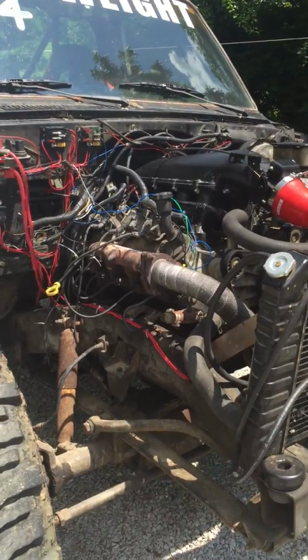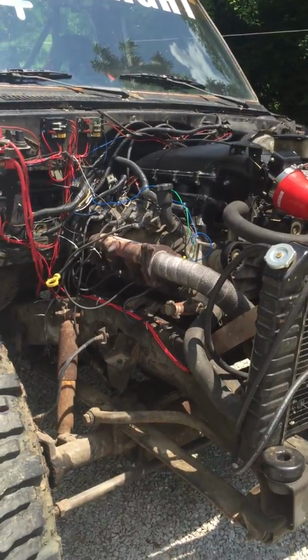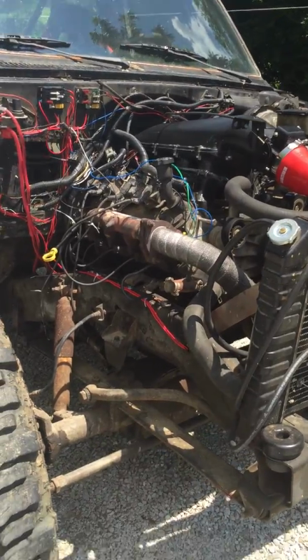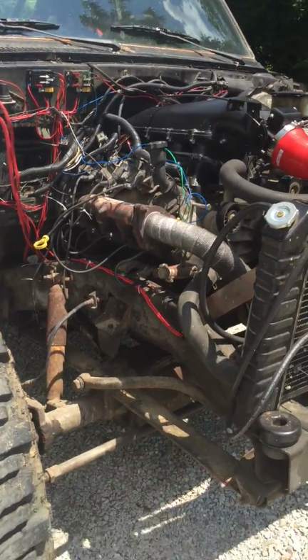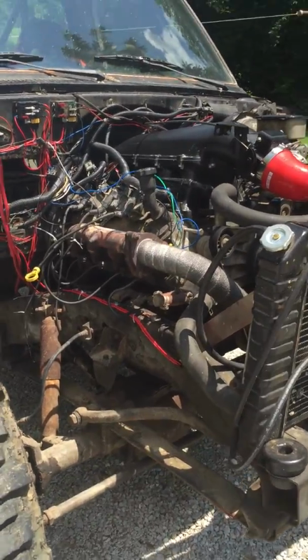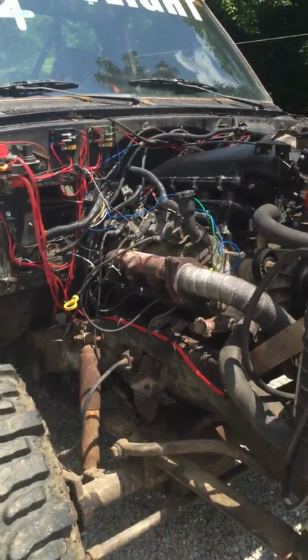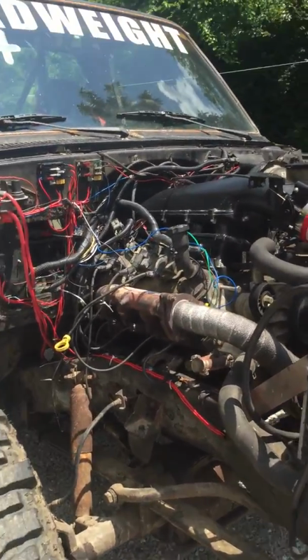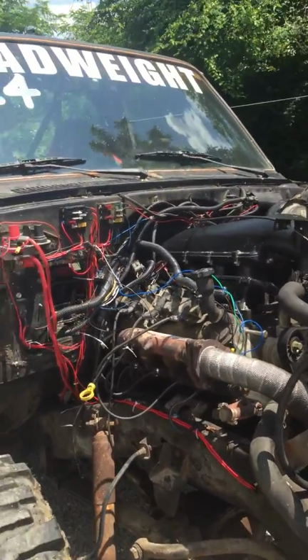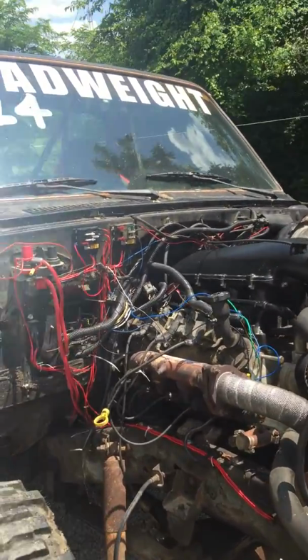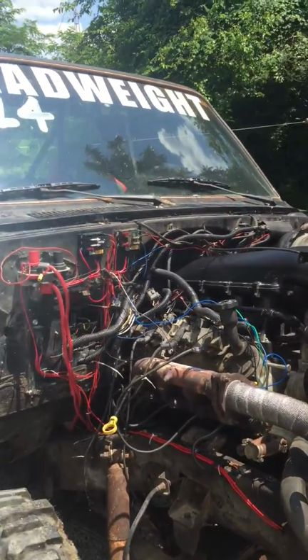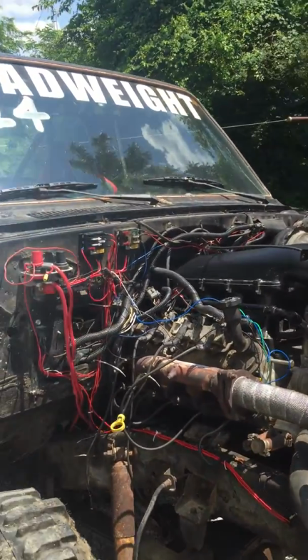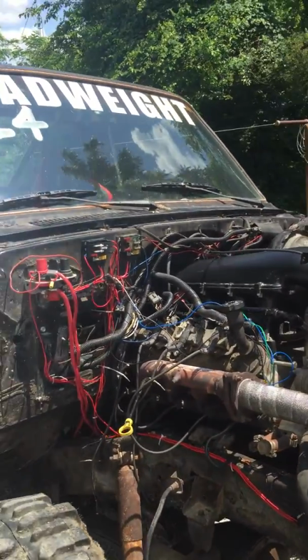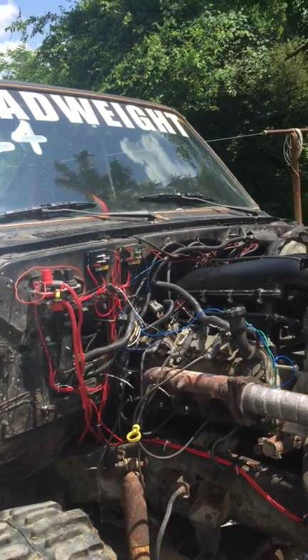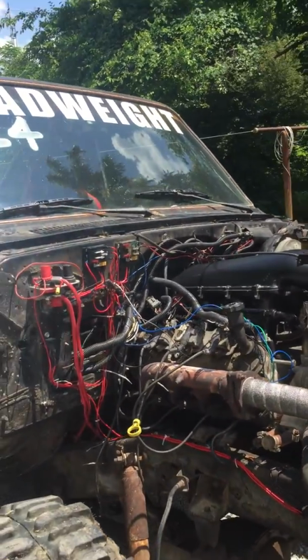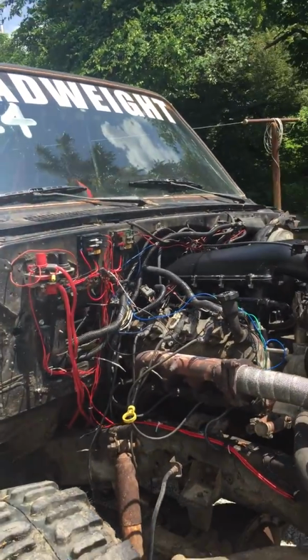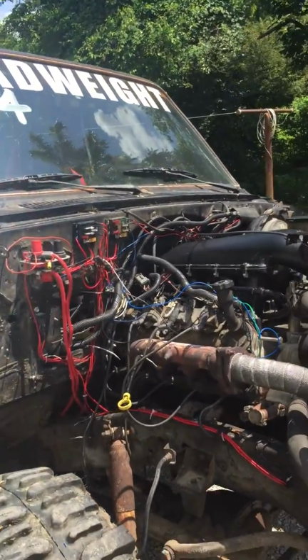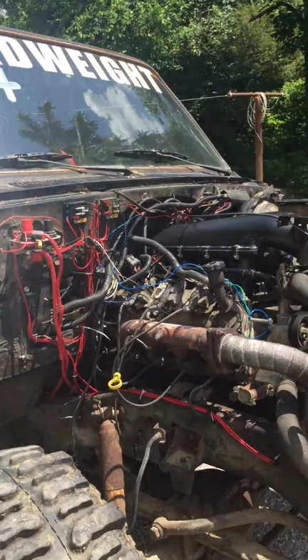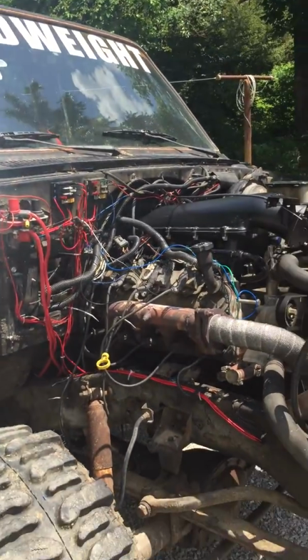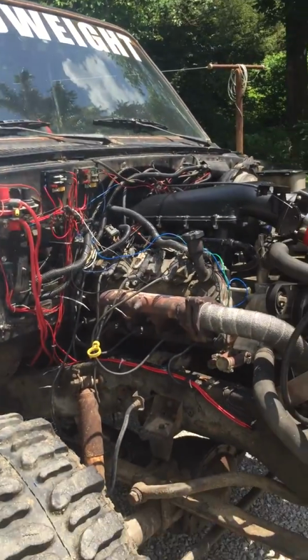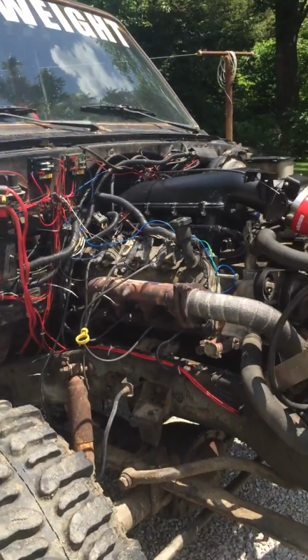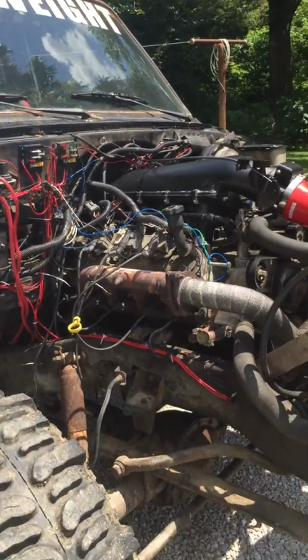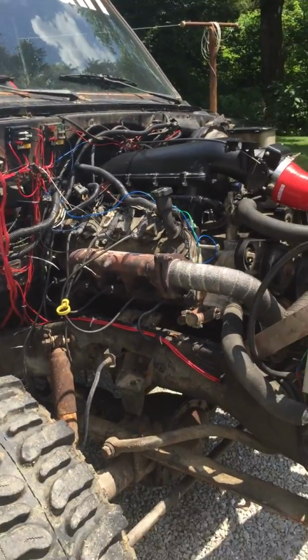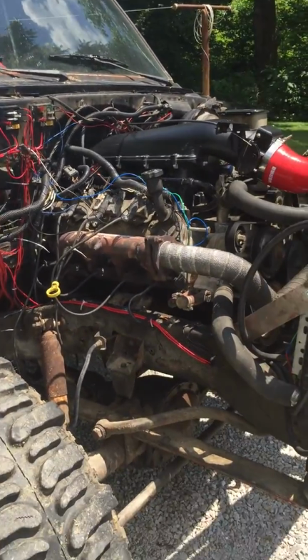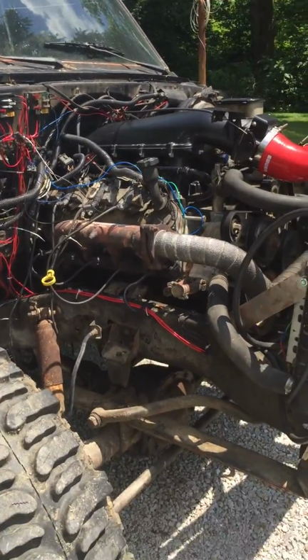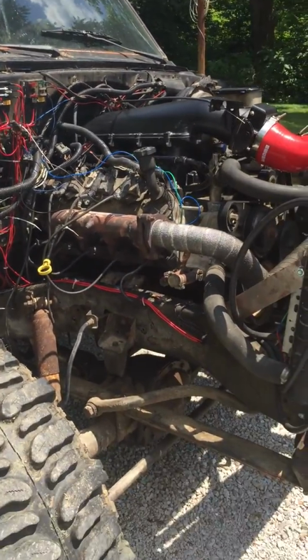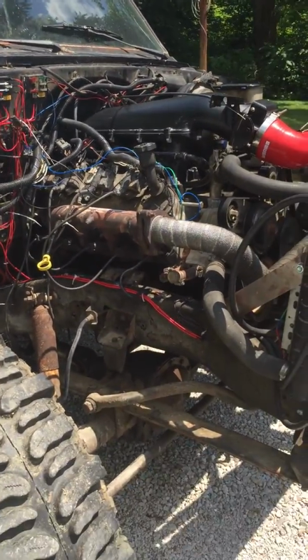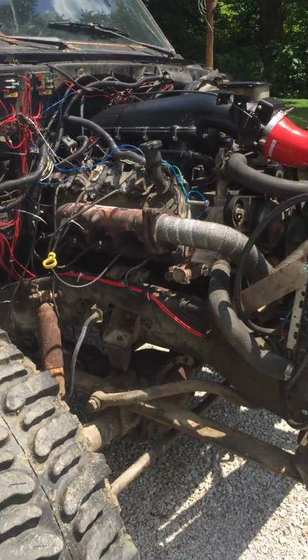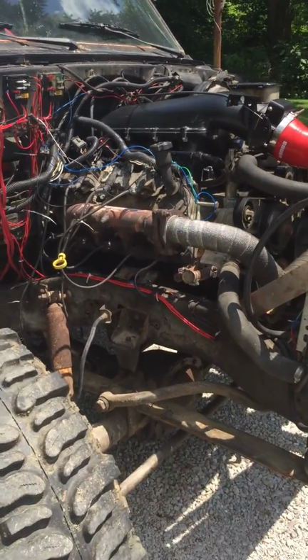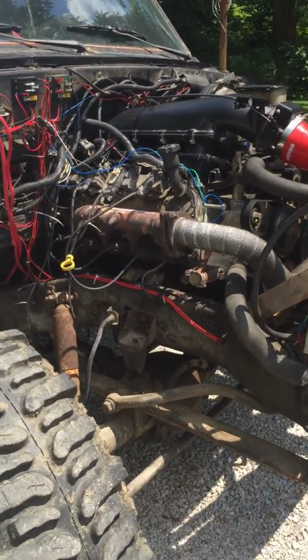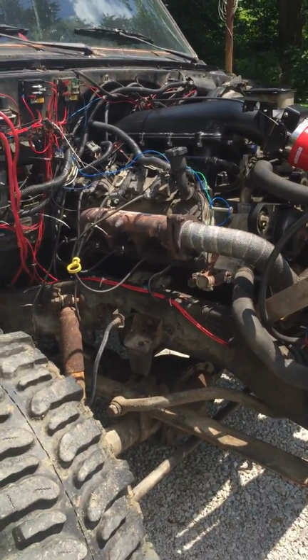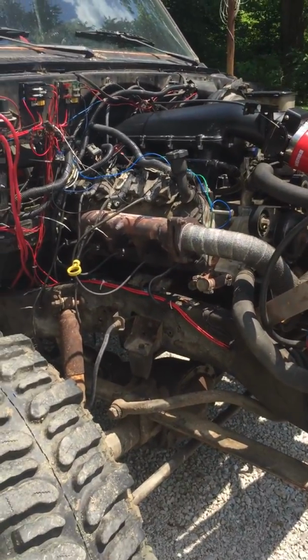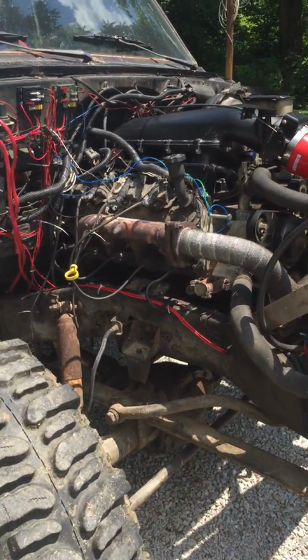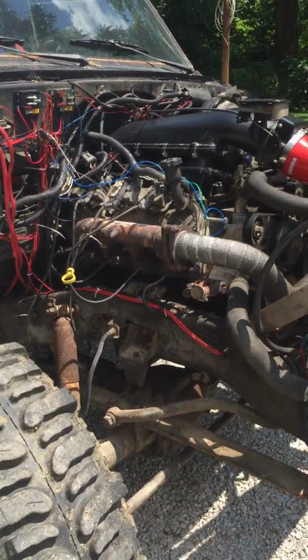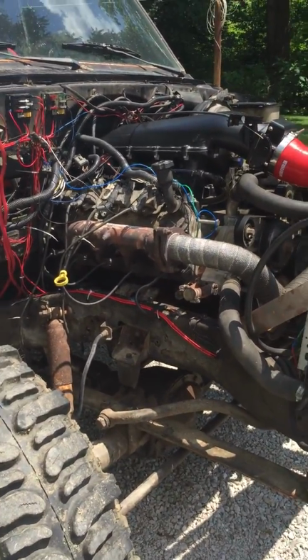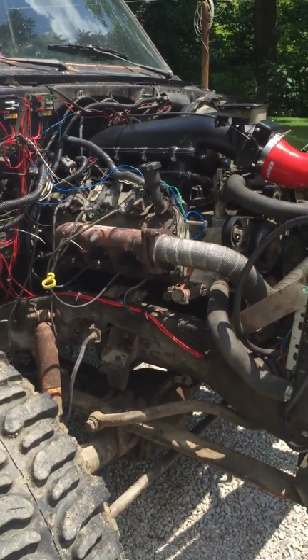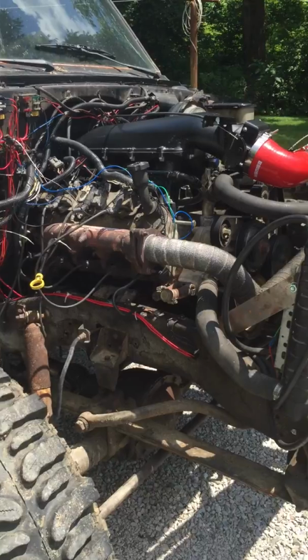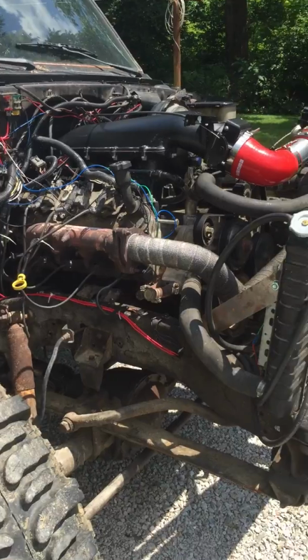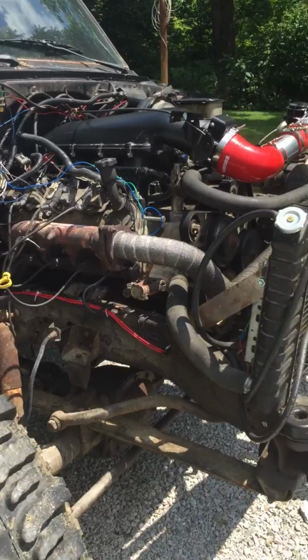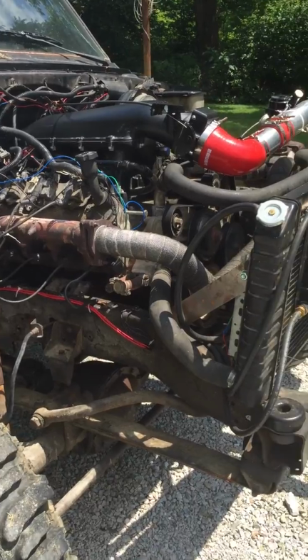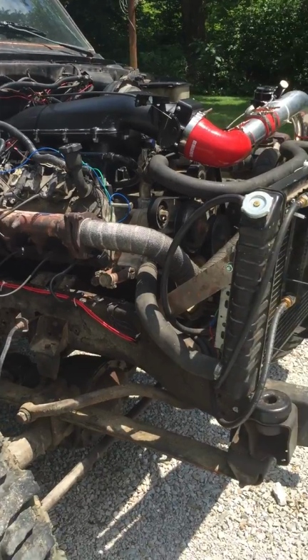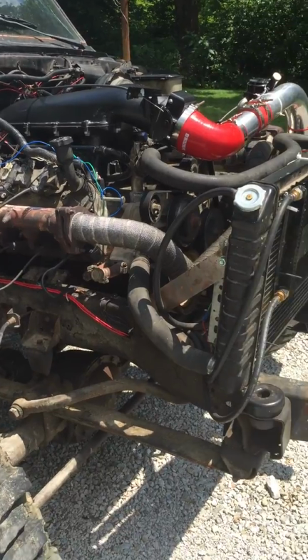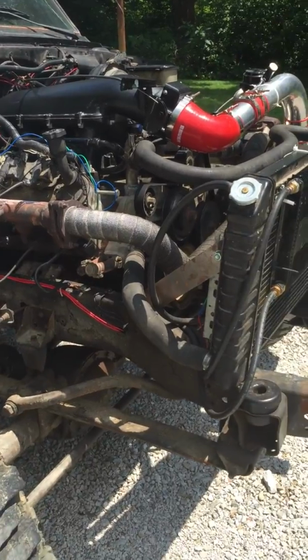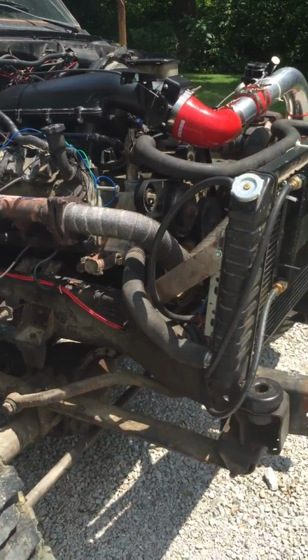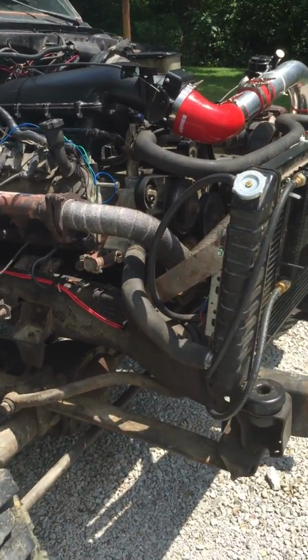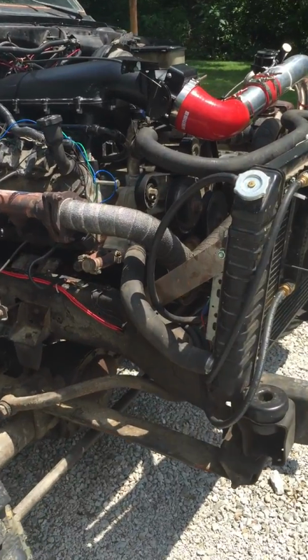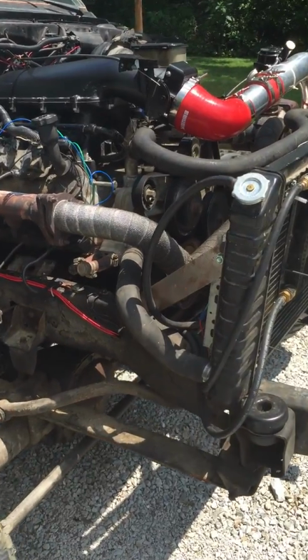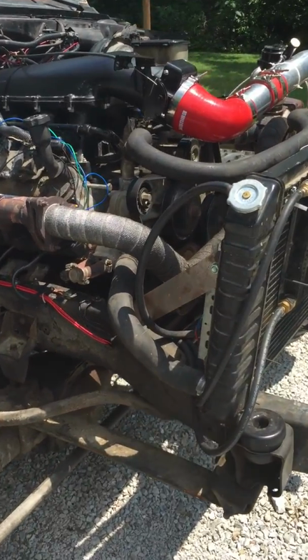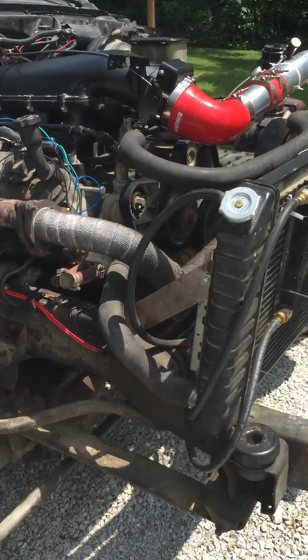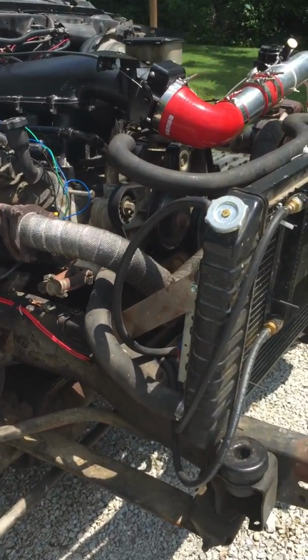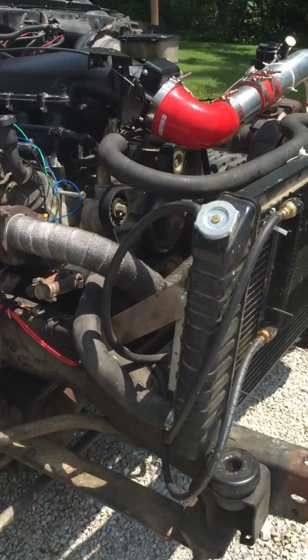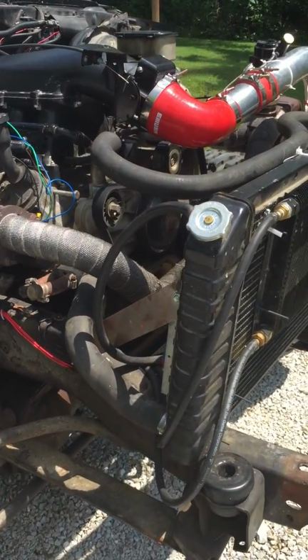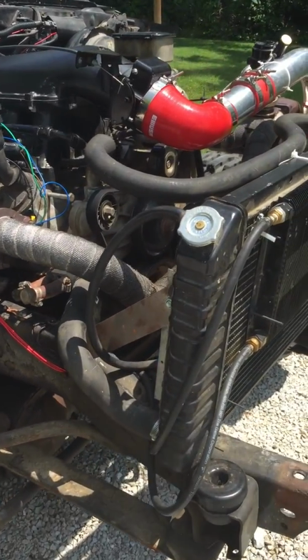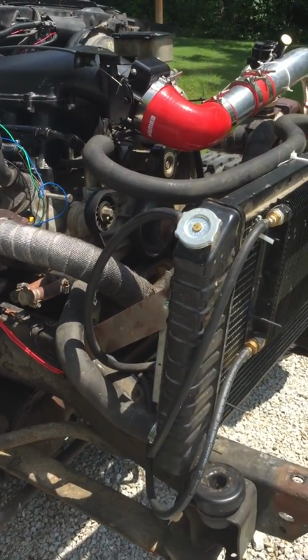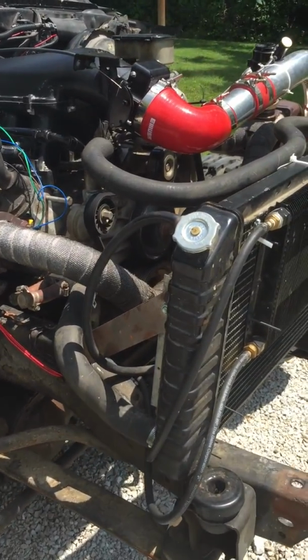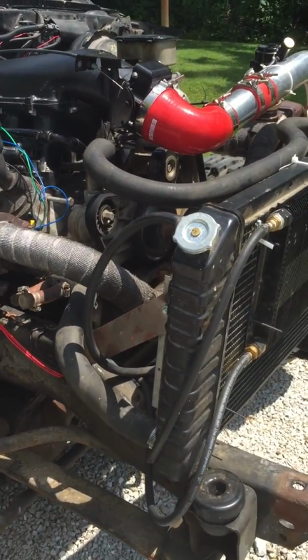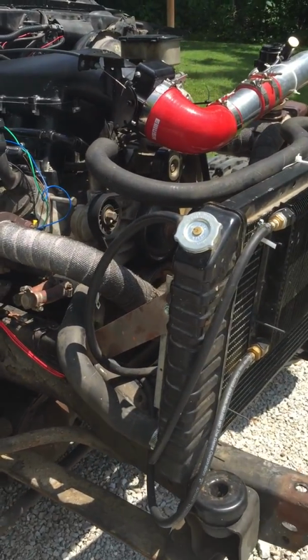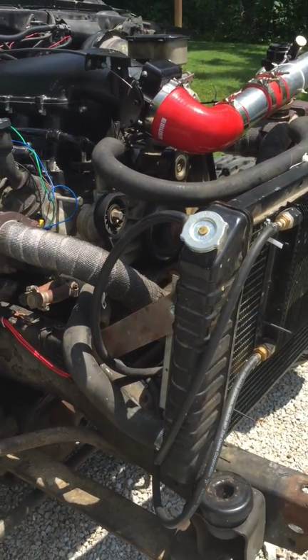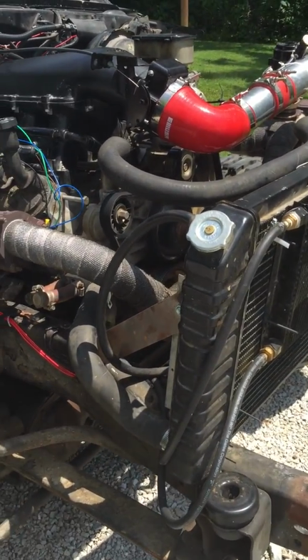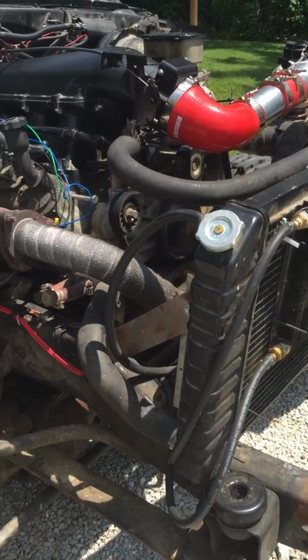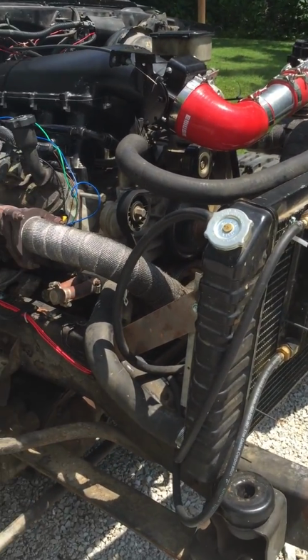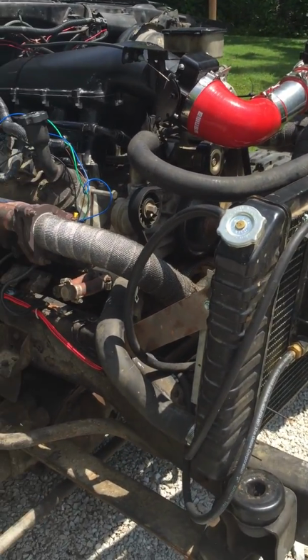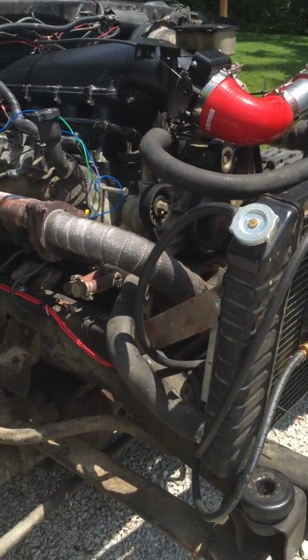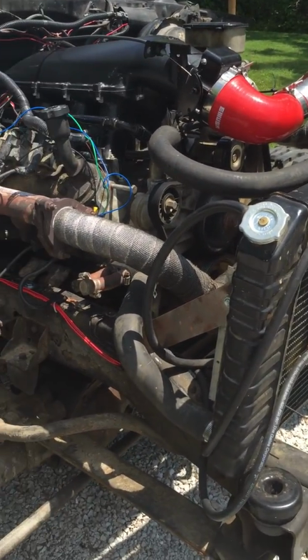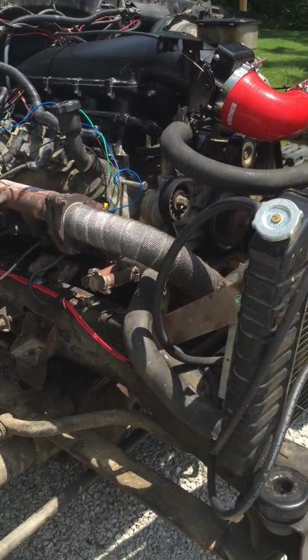Some of you guys have probably seen this truck before. It's a dirt truck. We run a 5.3 in it with a Belladest 480 right now.